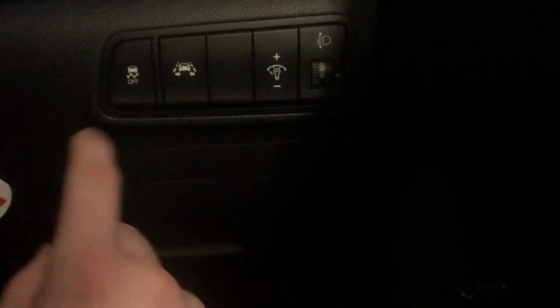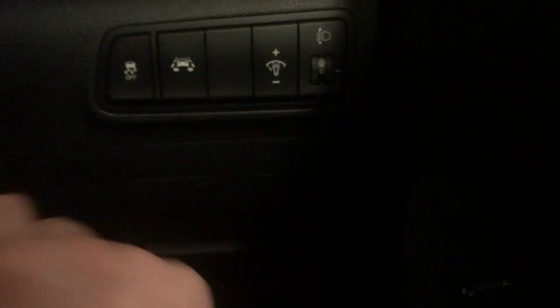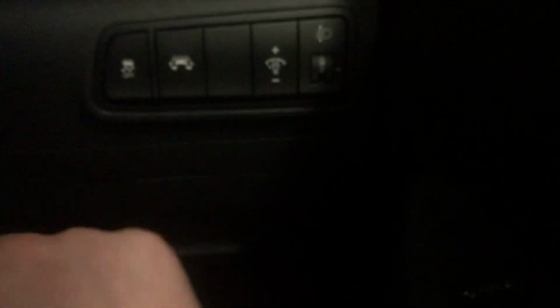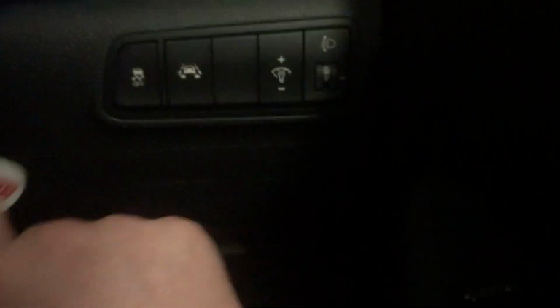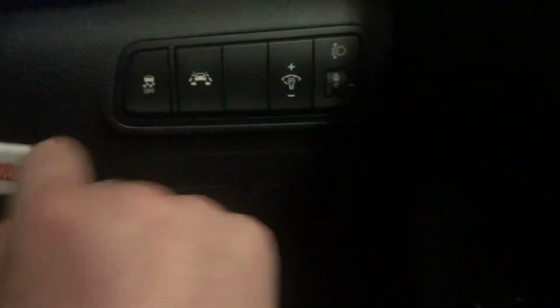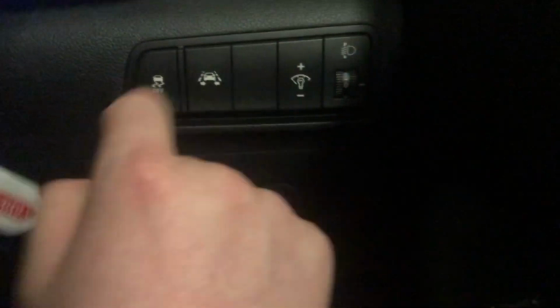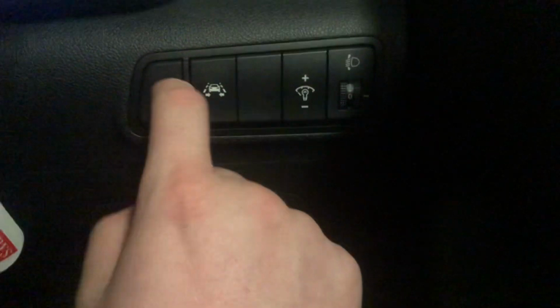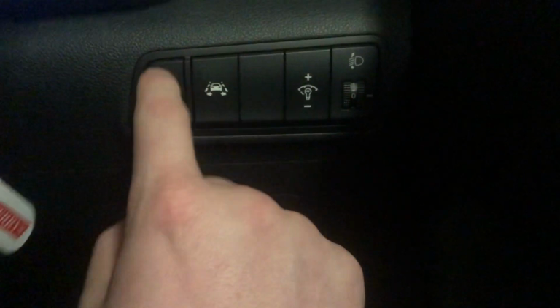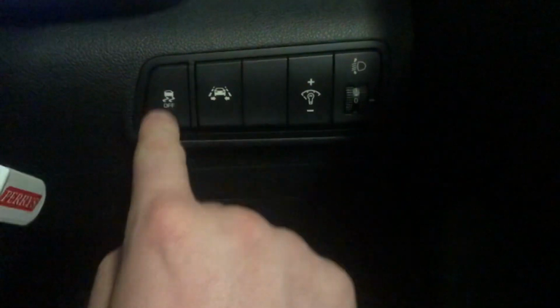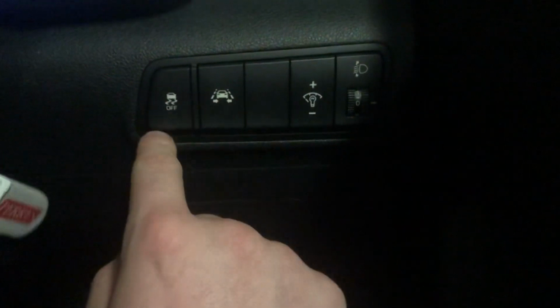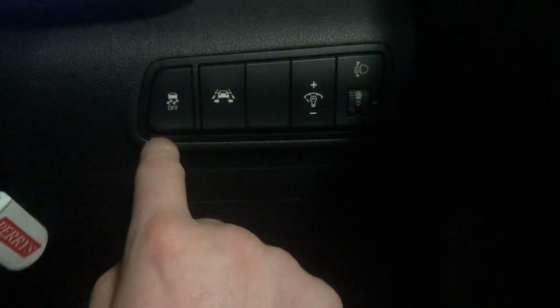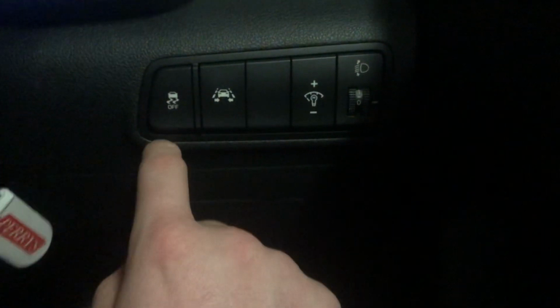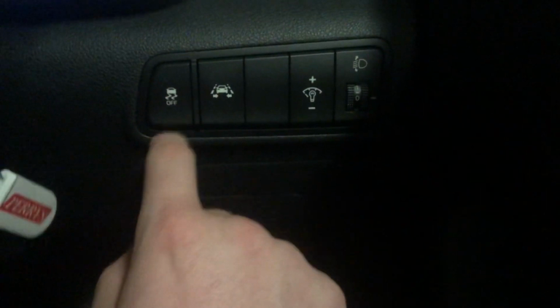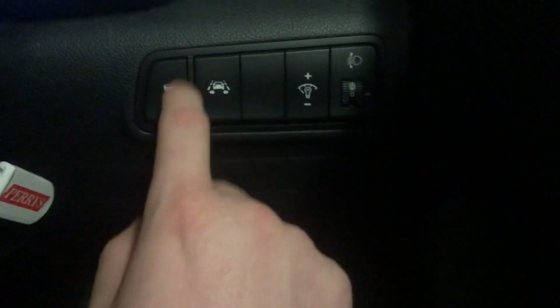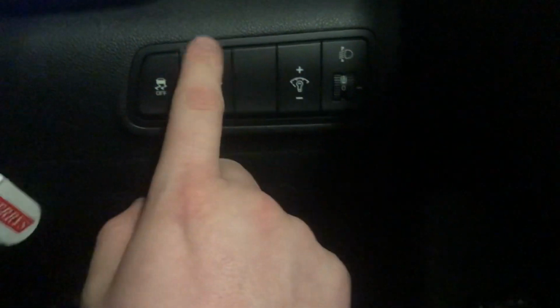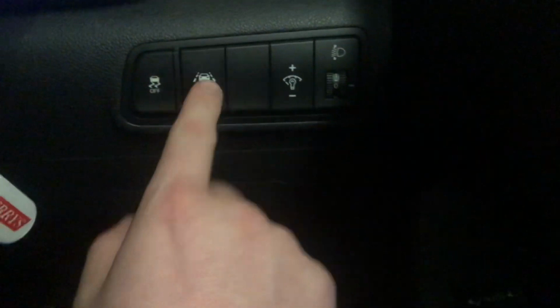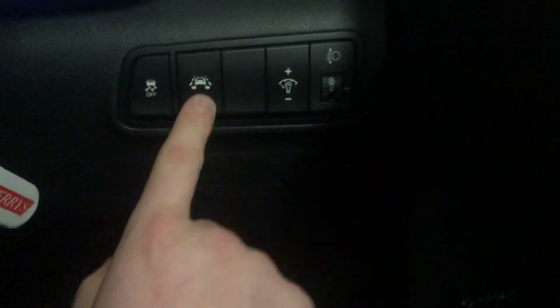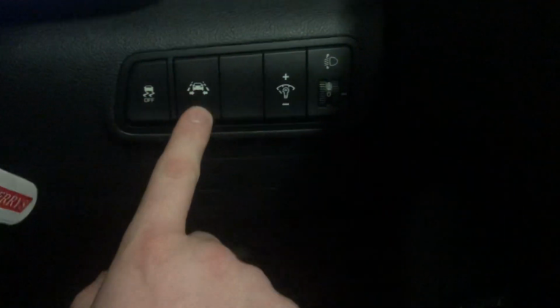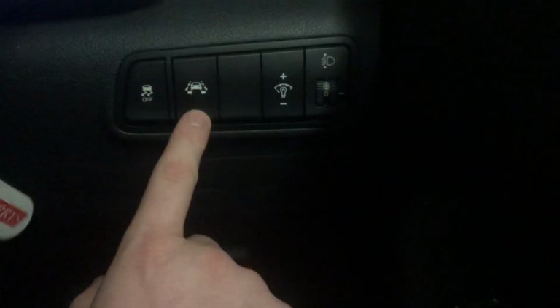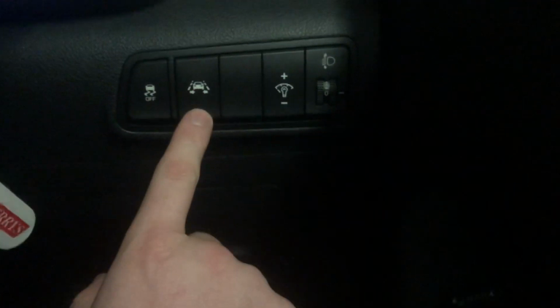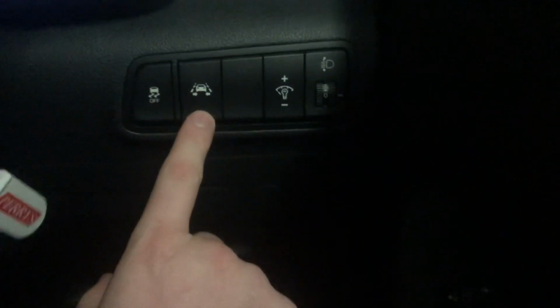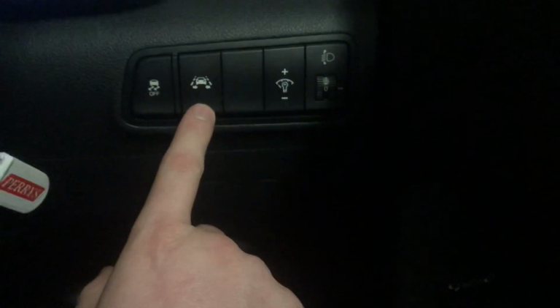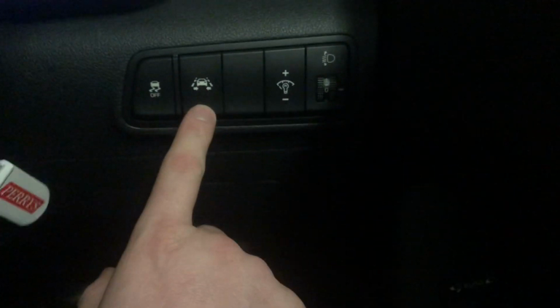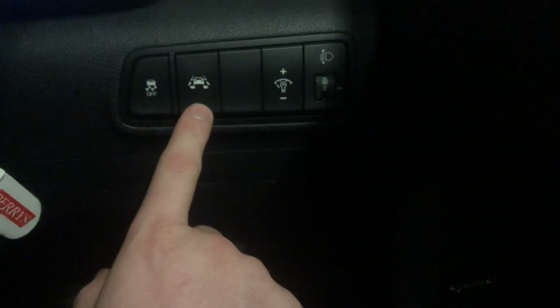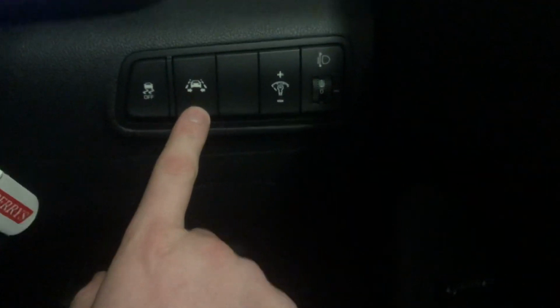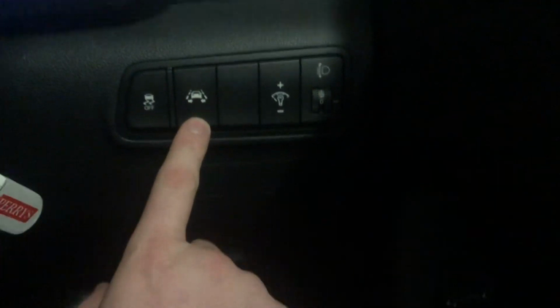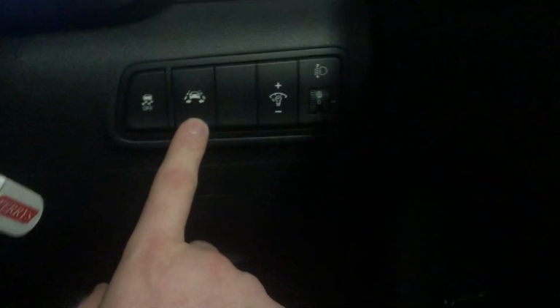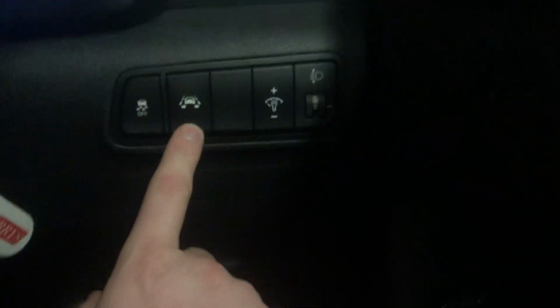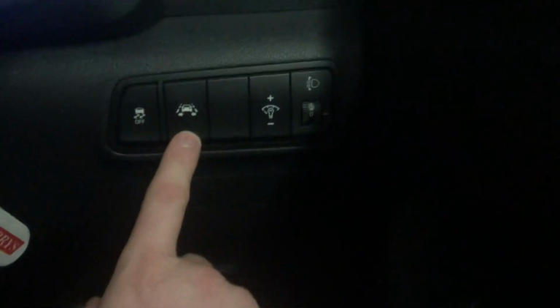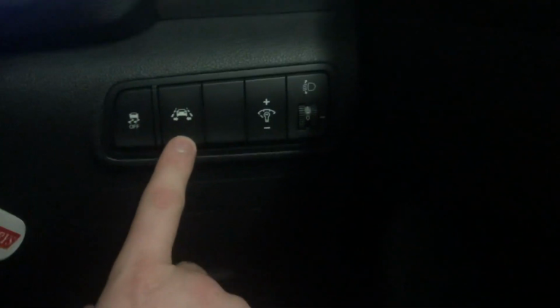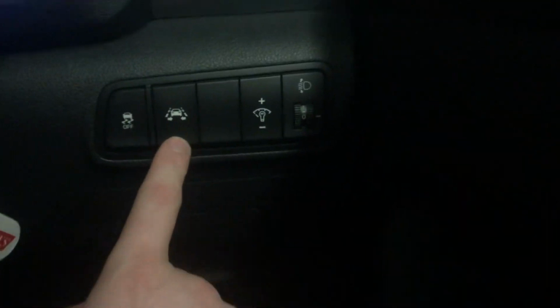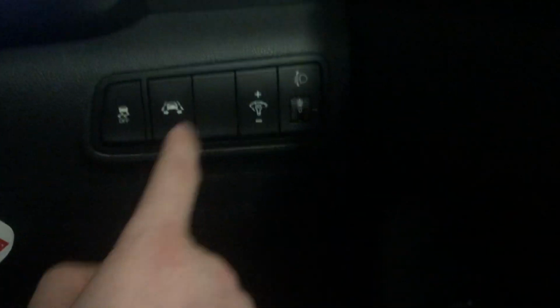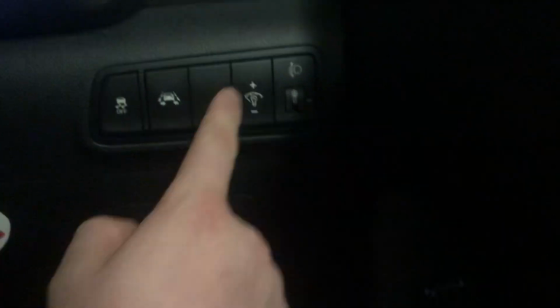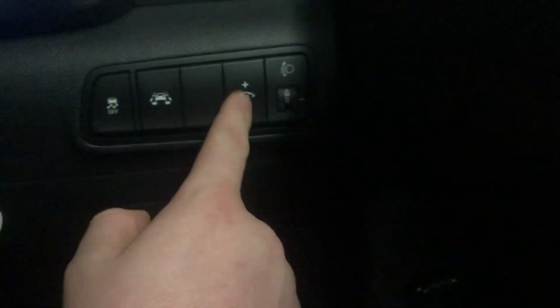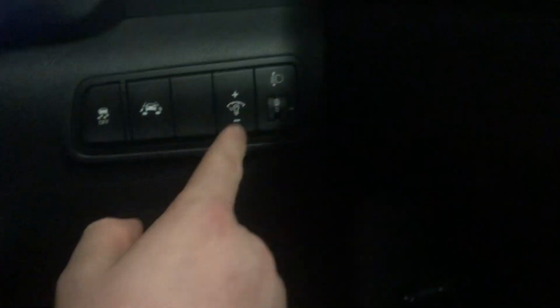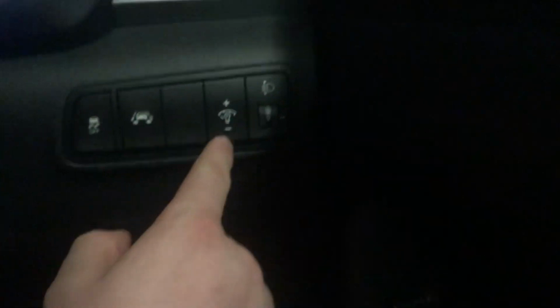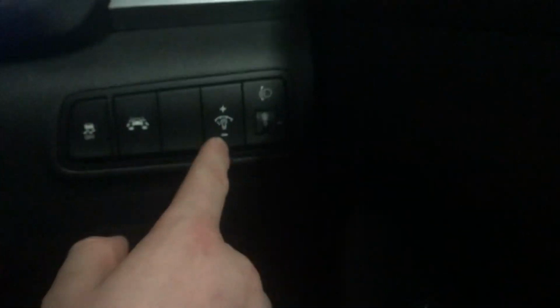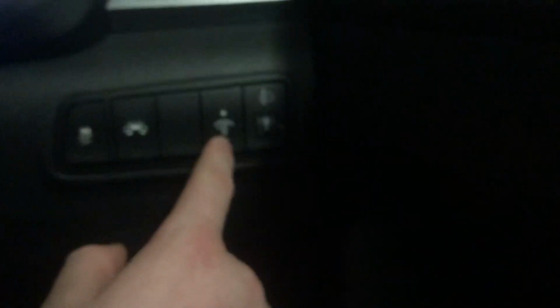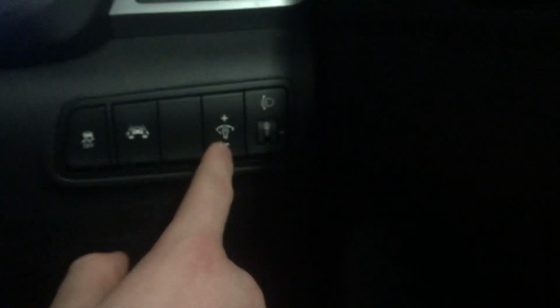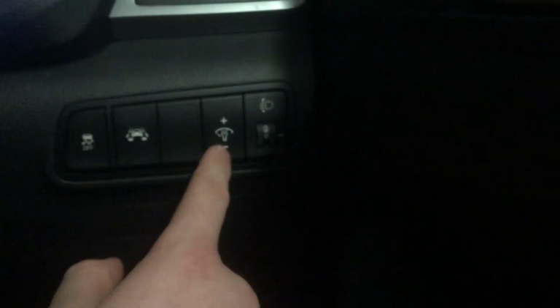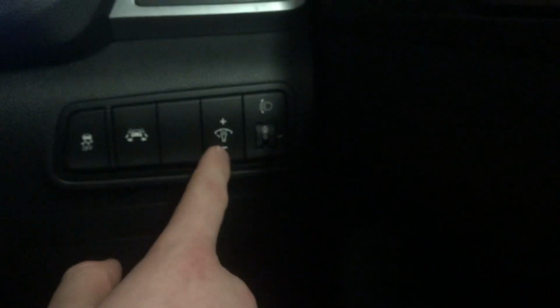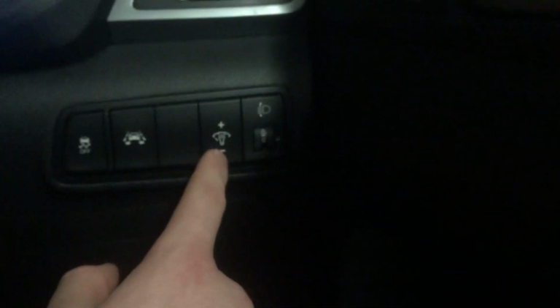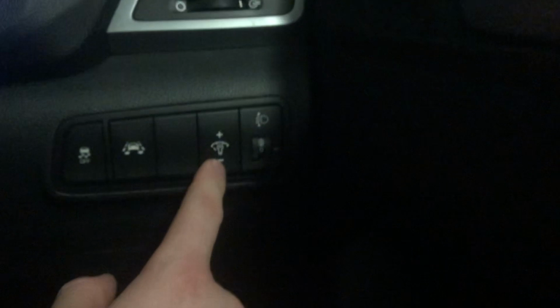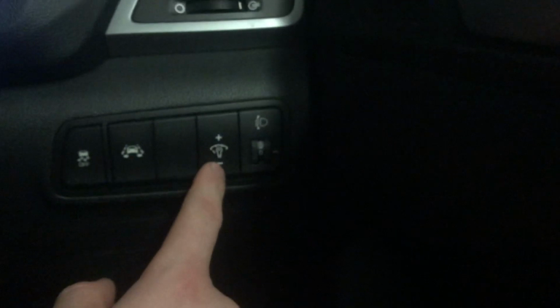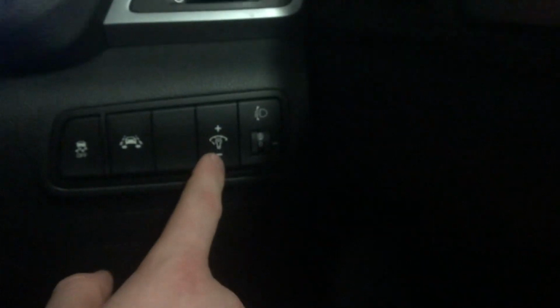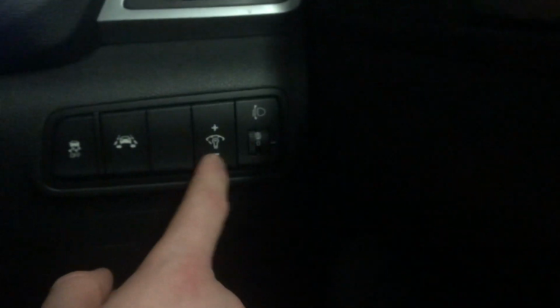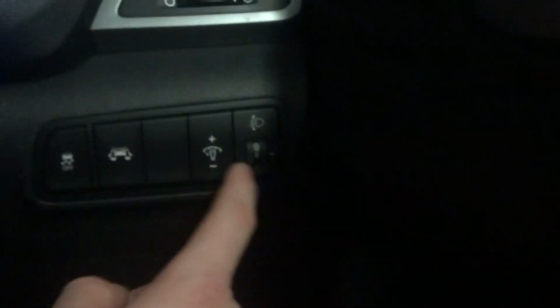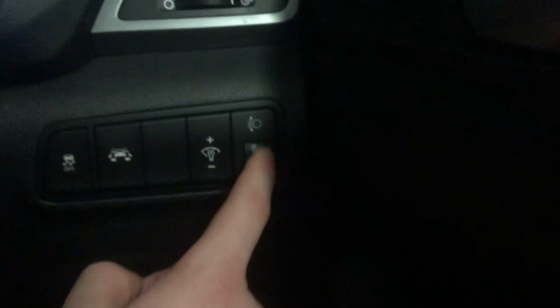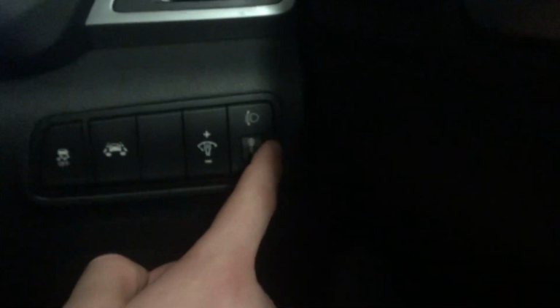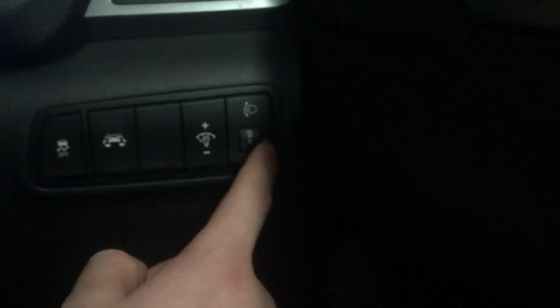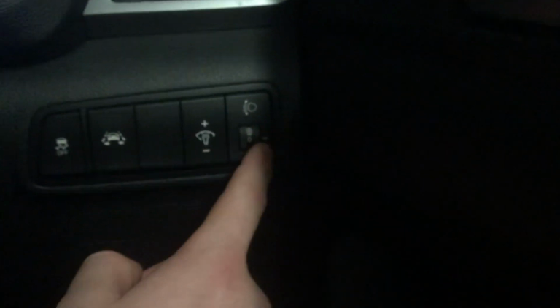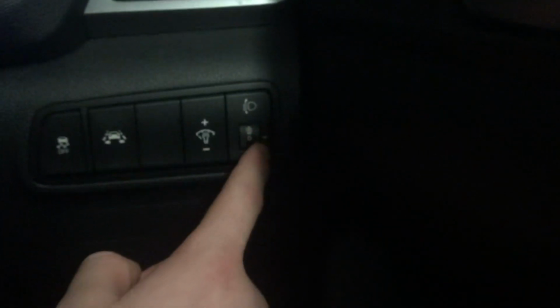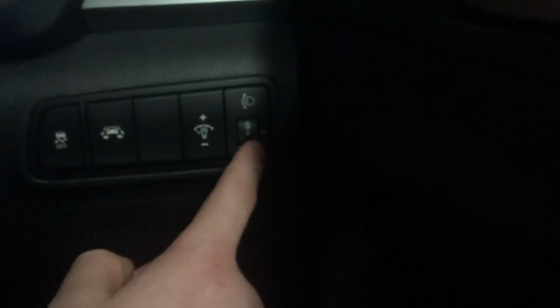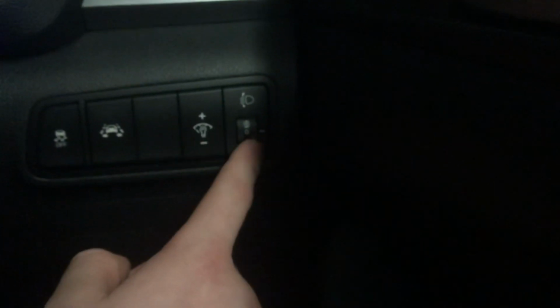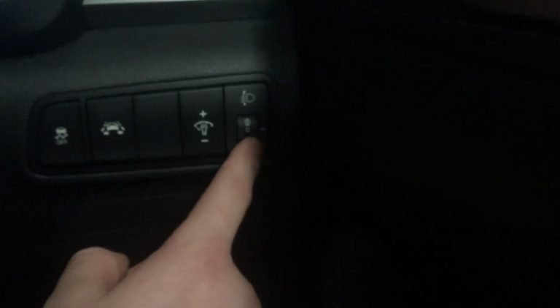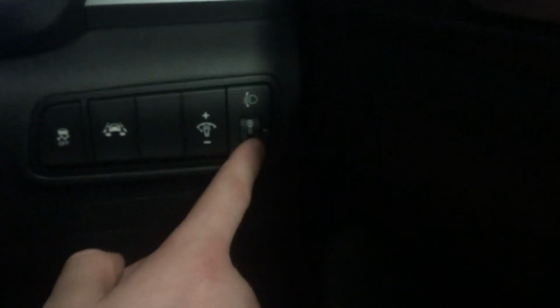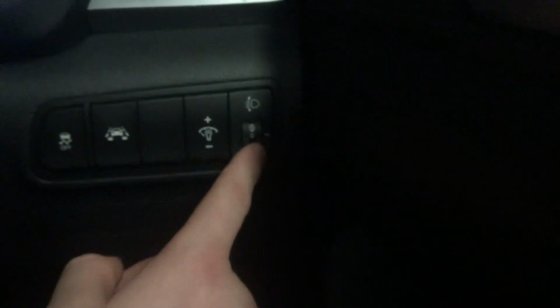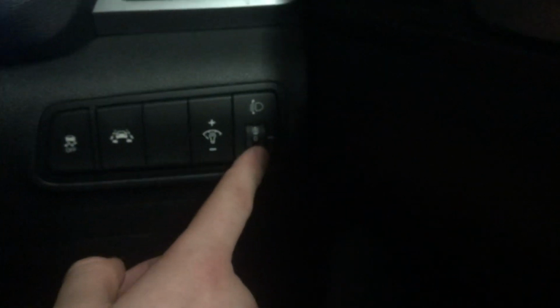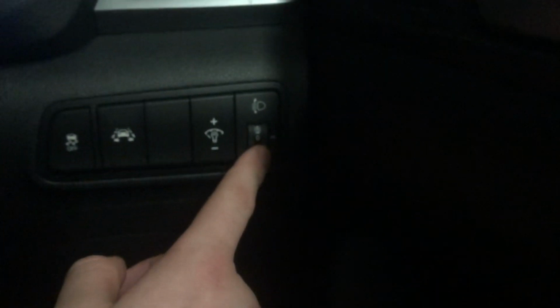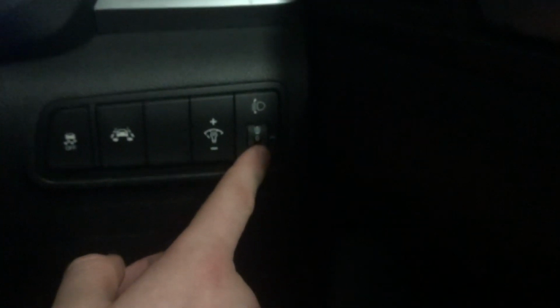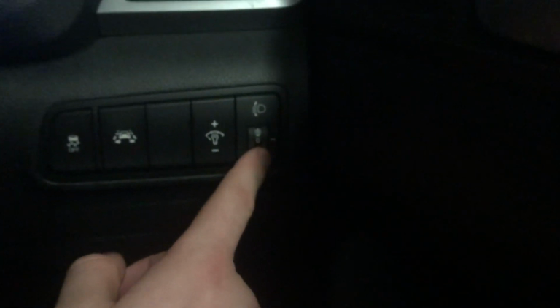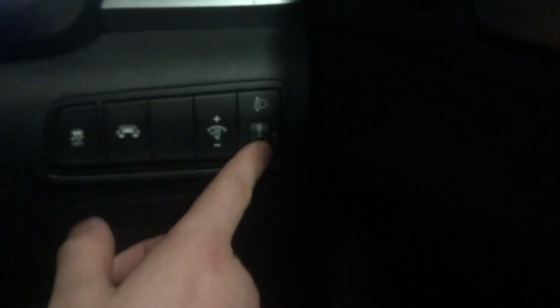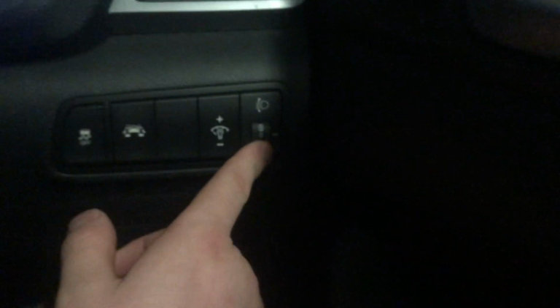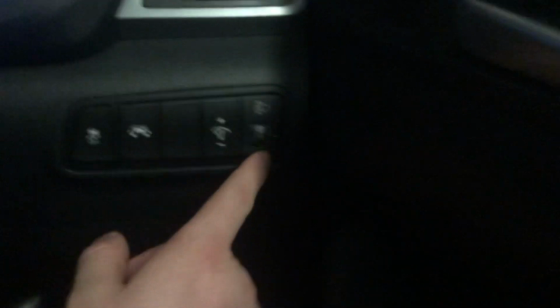Down here you've got traction control, lane departure system warning, brightness of the display, and this is also the headlight tilt.